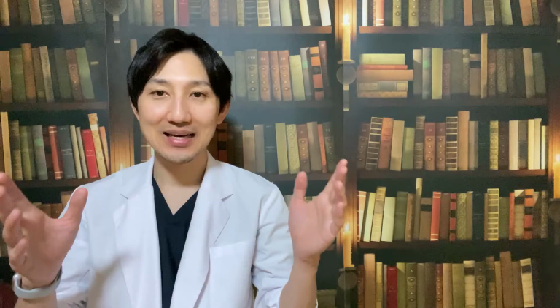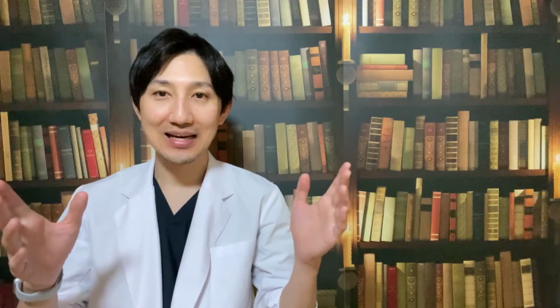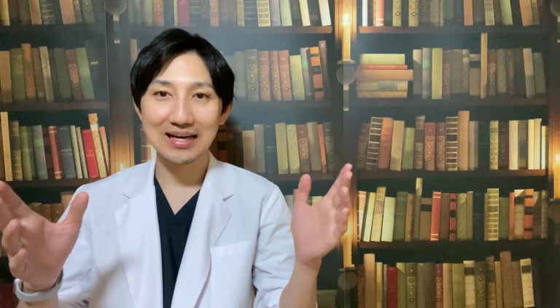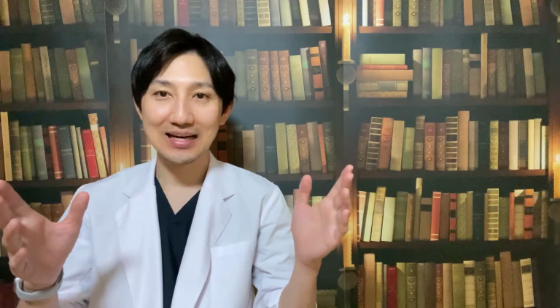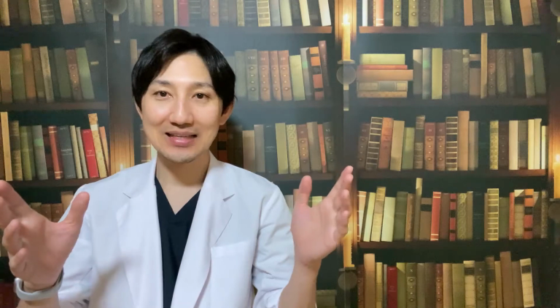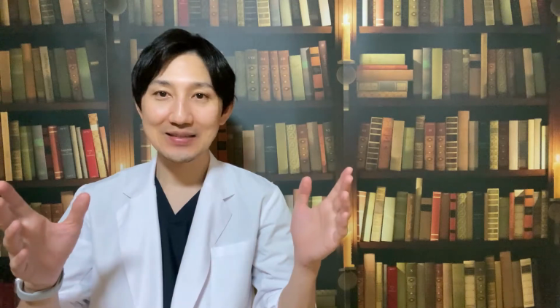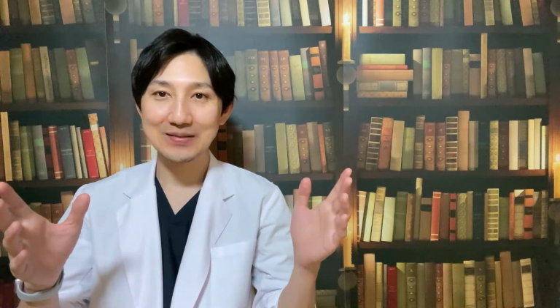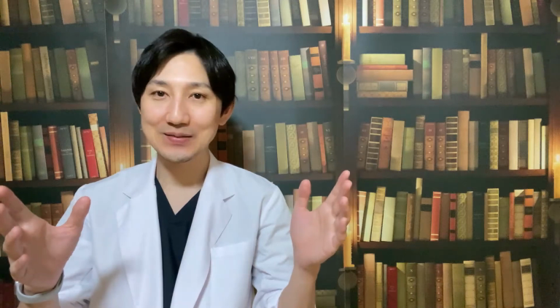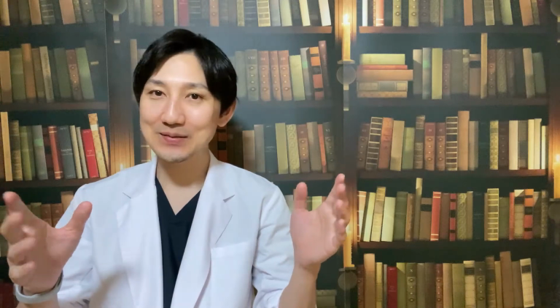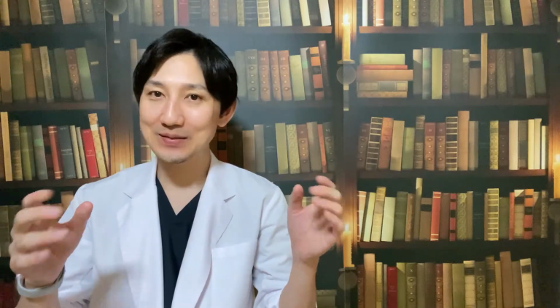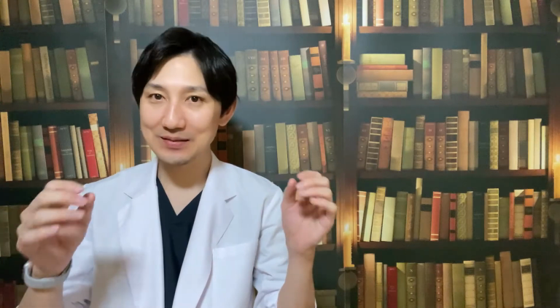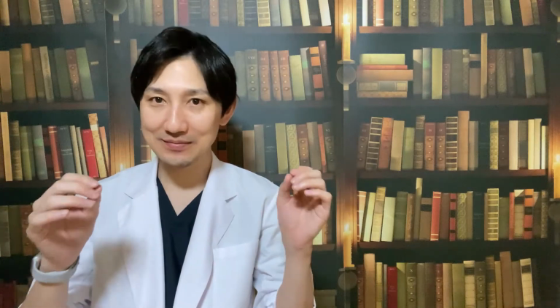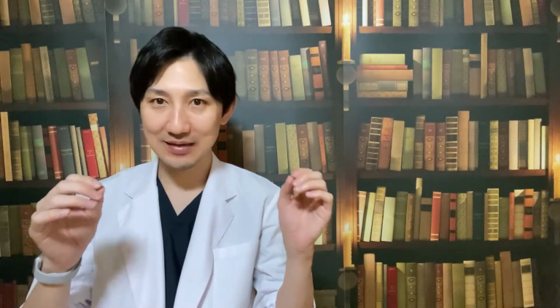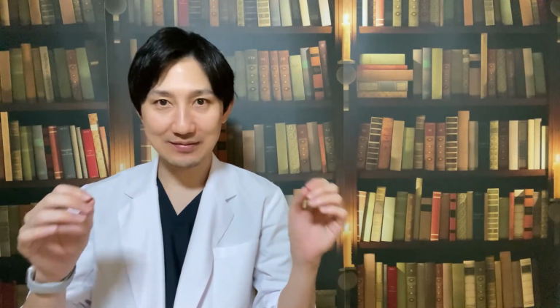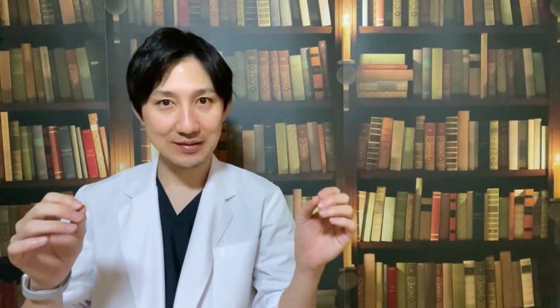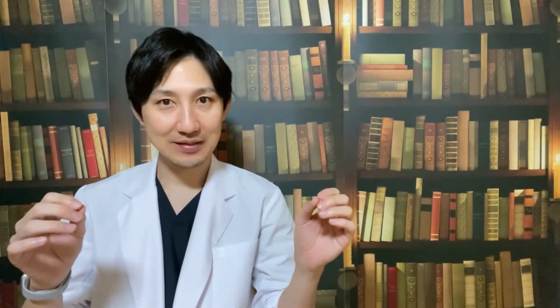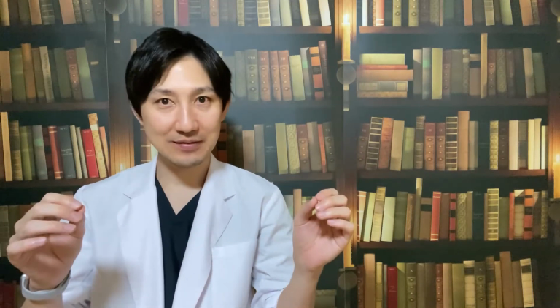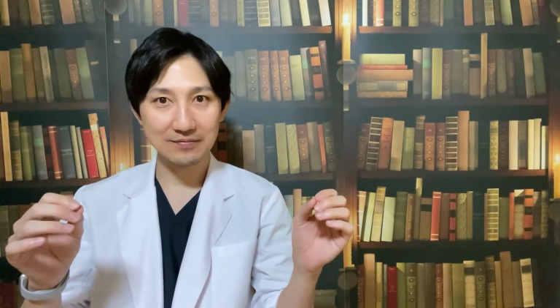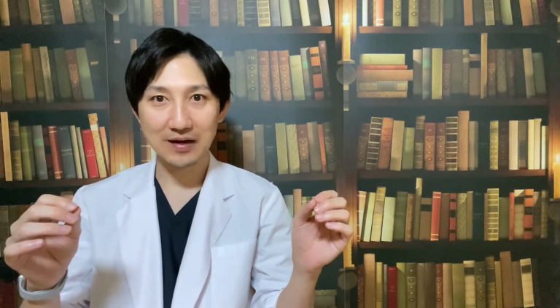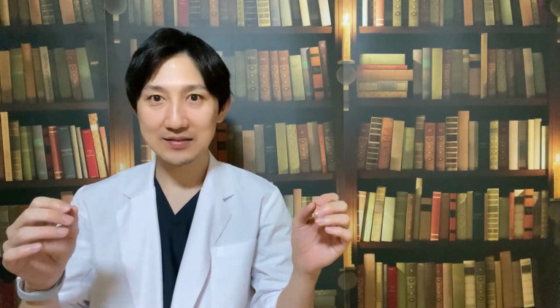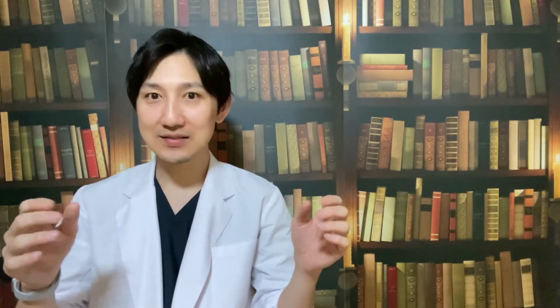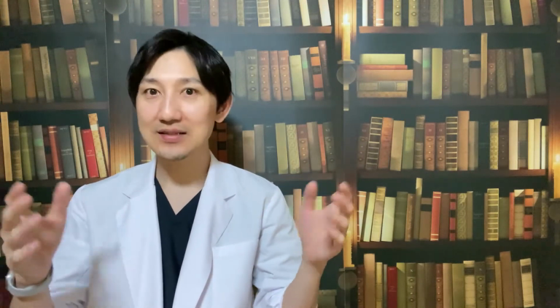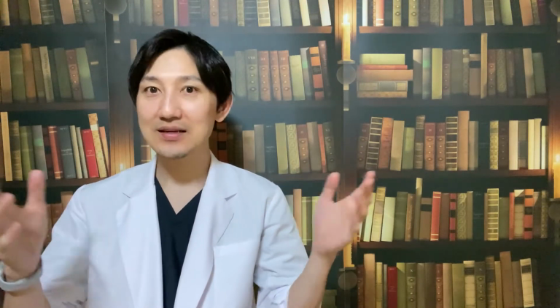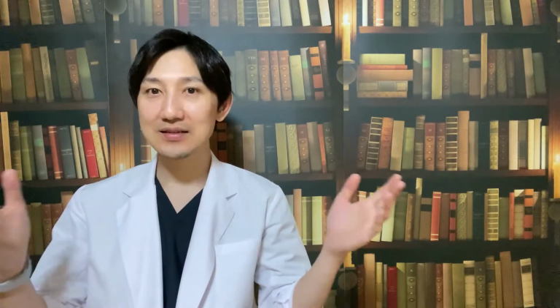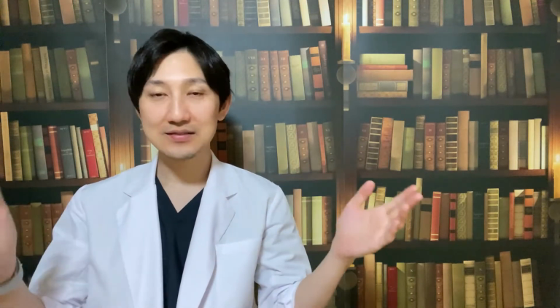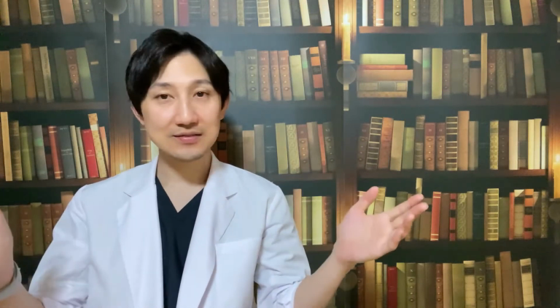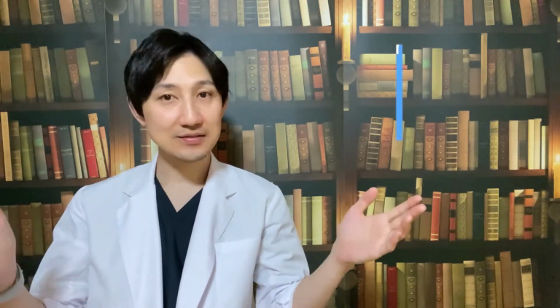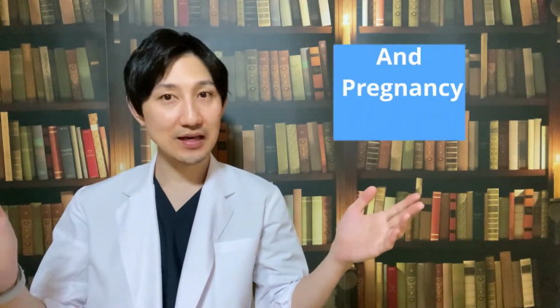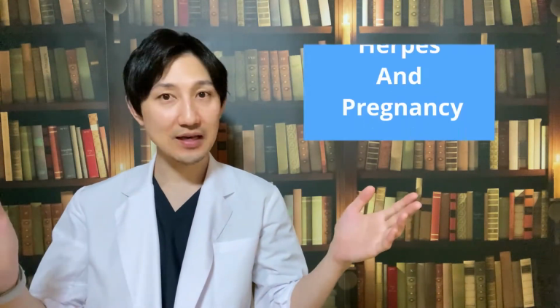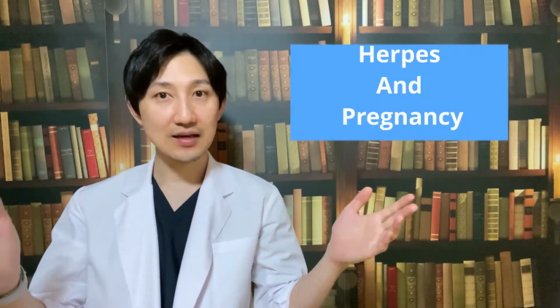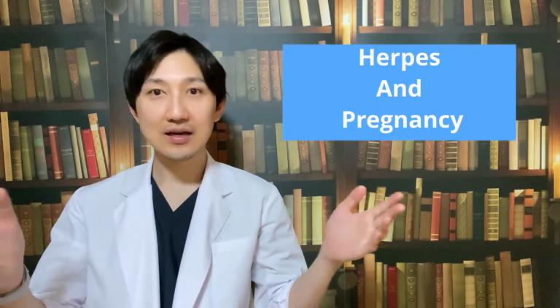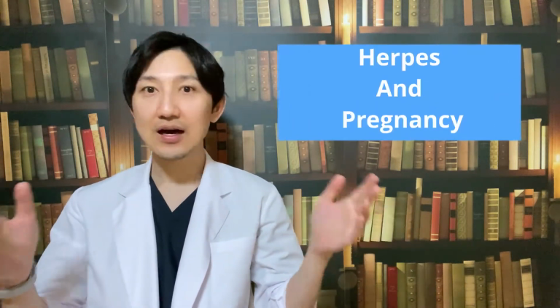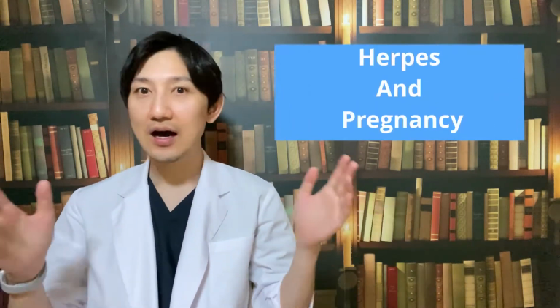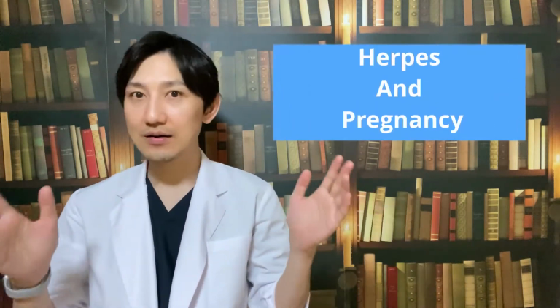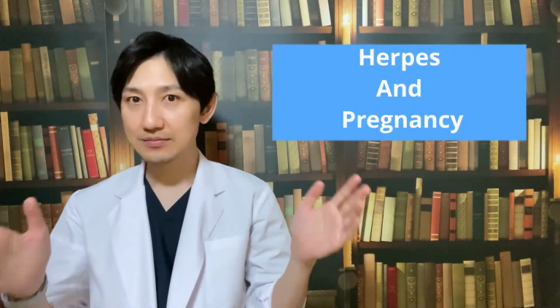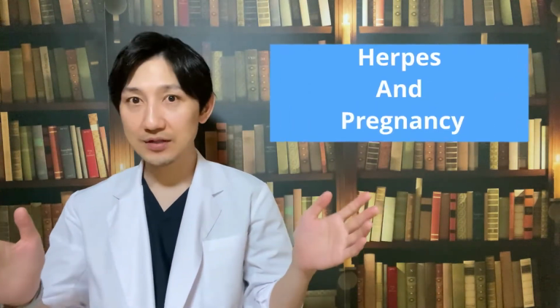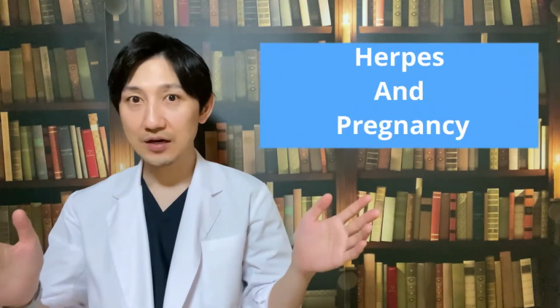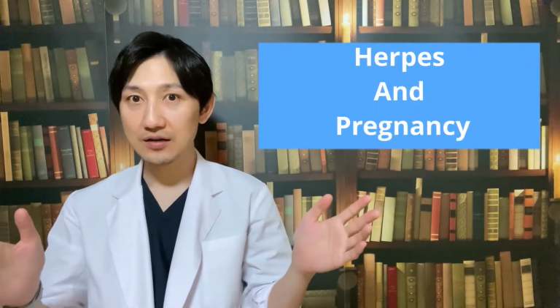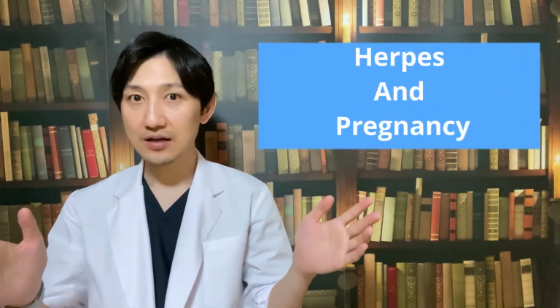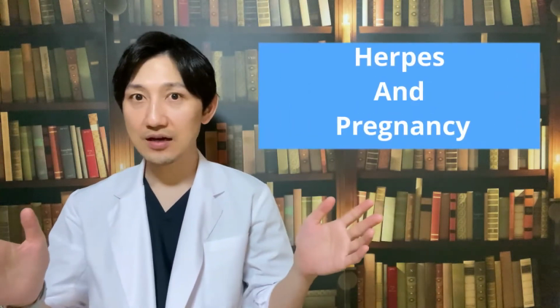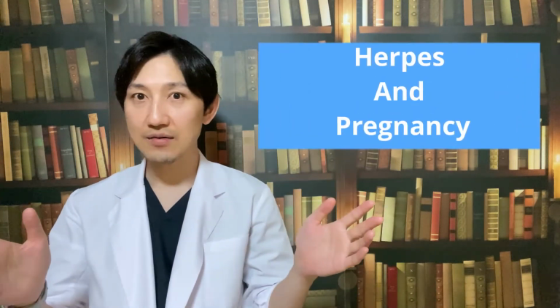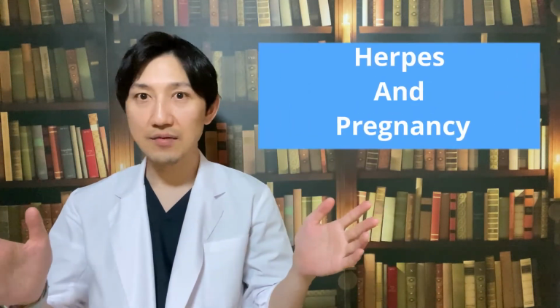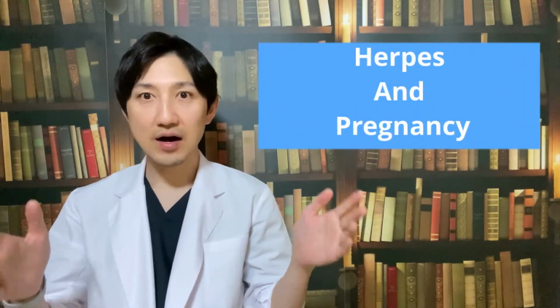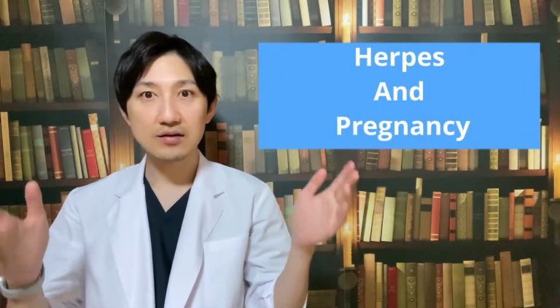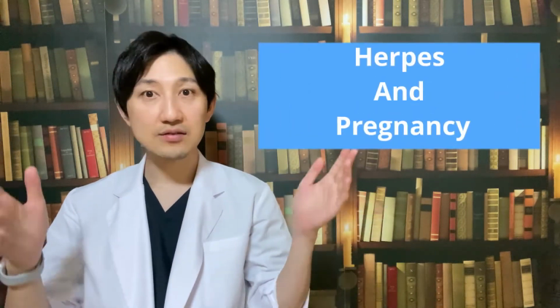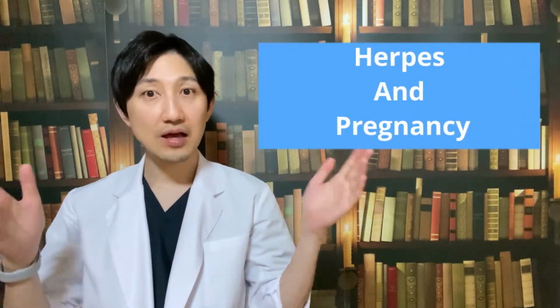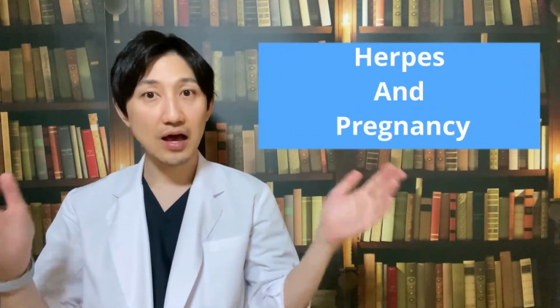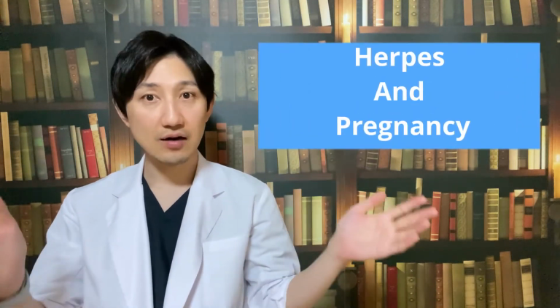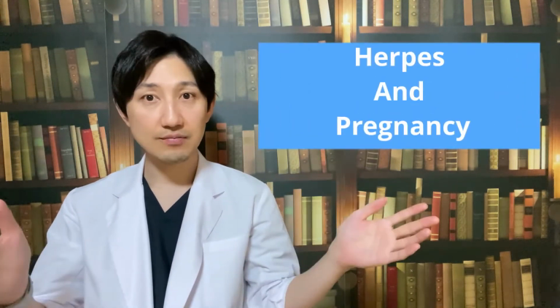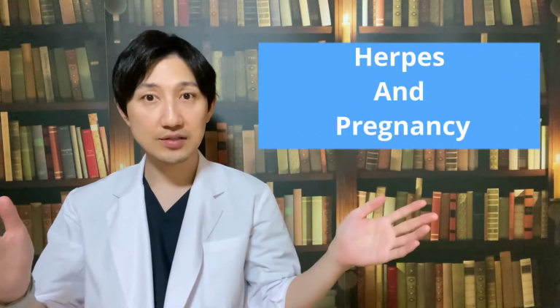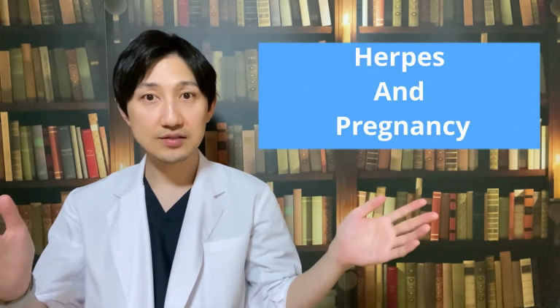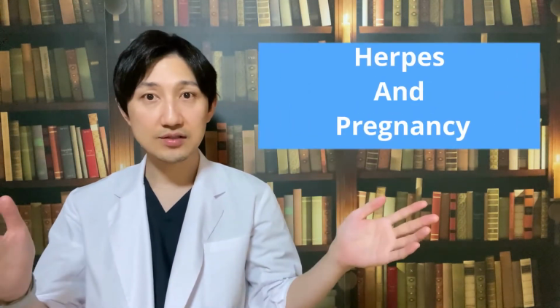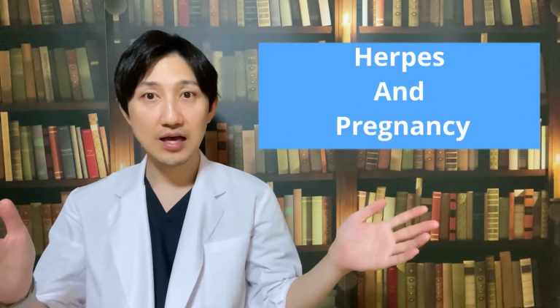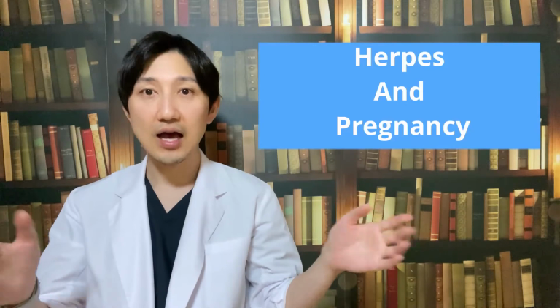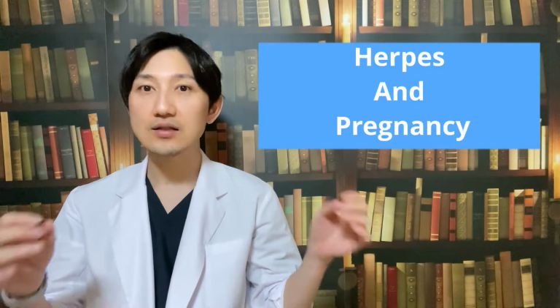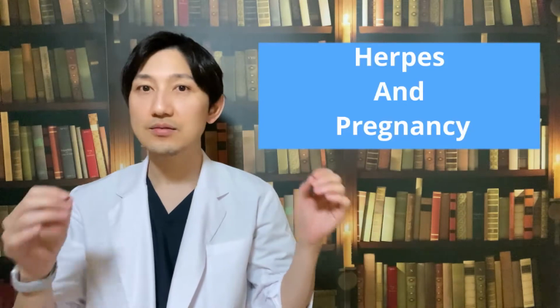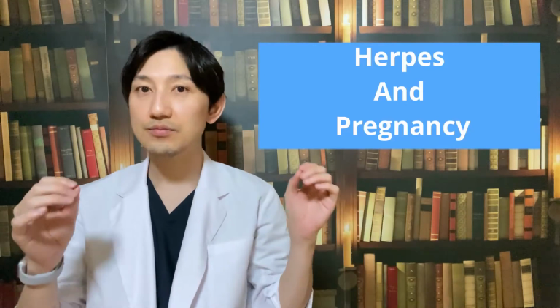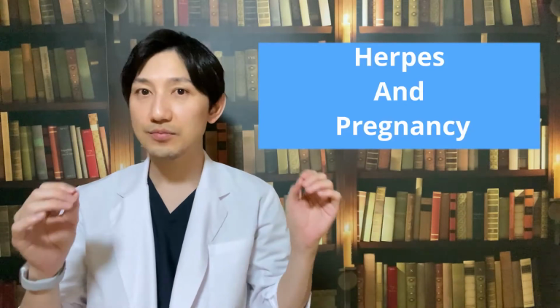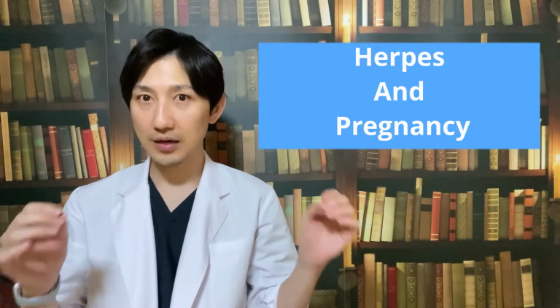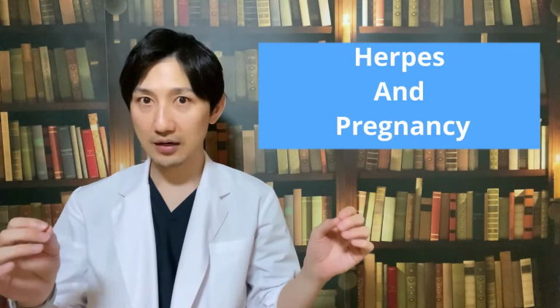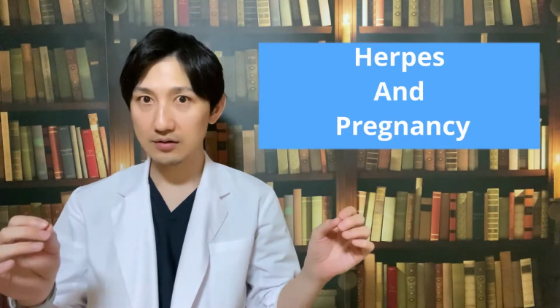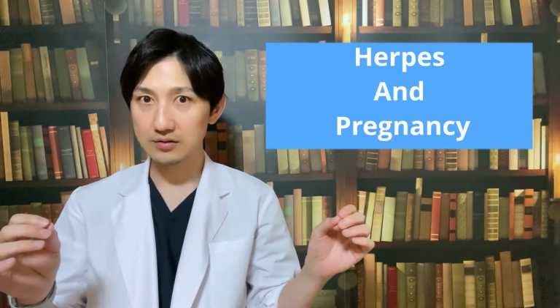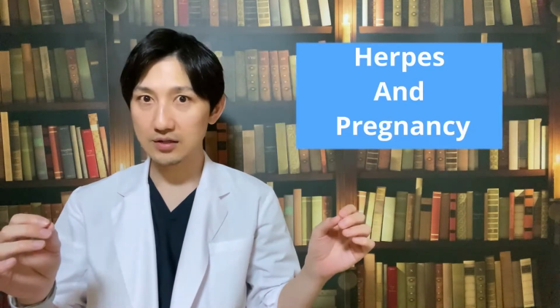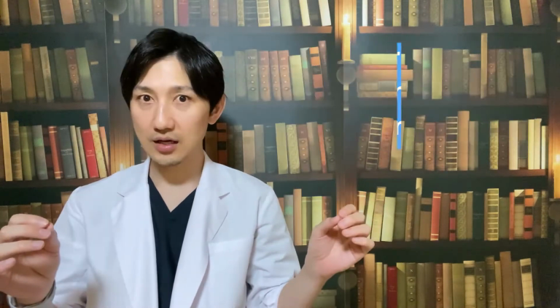Hello YouTube, I'm Dr. Fox. Today, I'm talking about Herpes and Pregnancy.